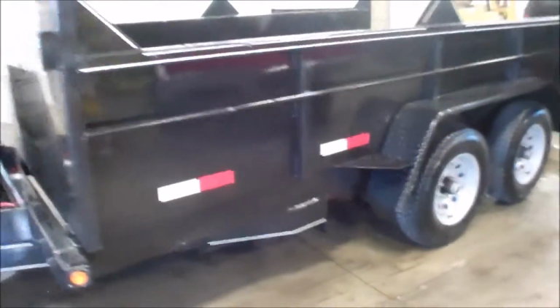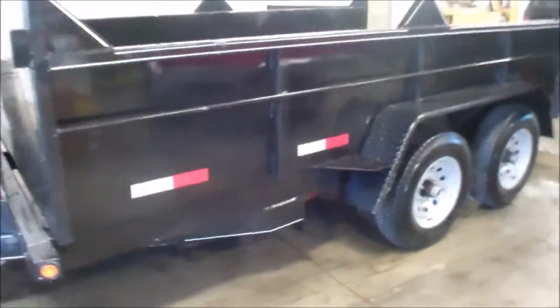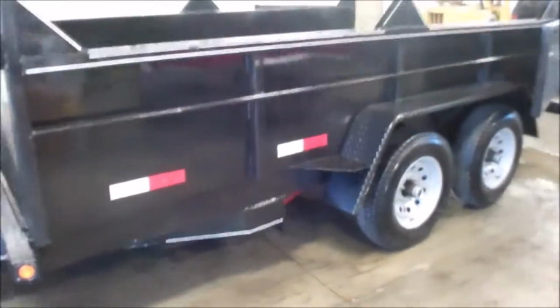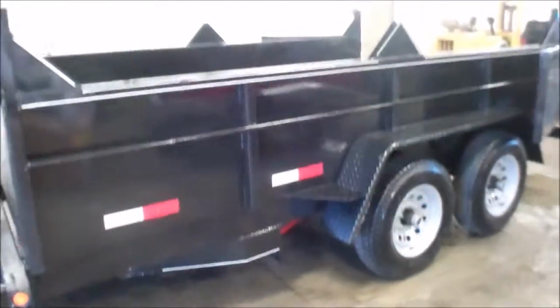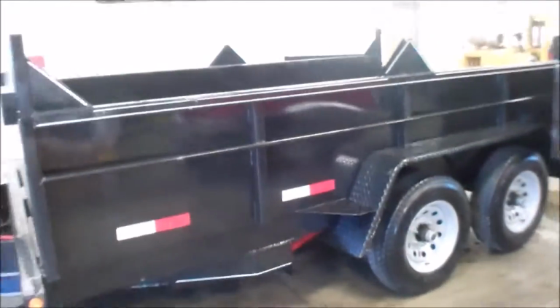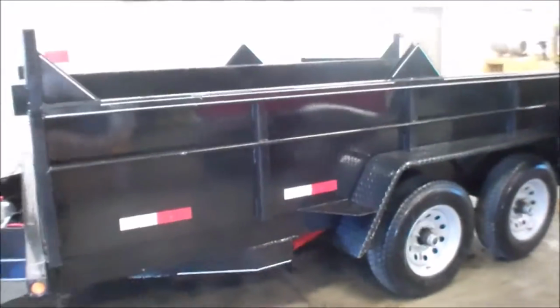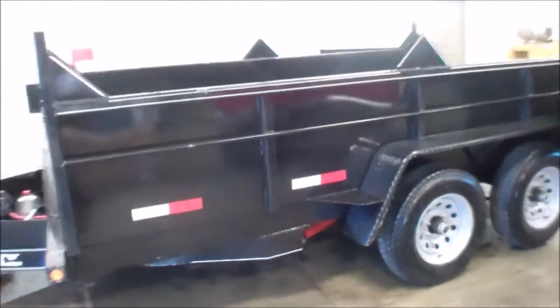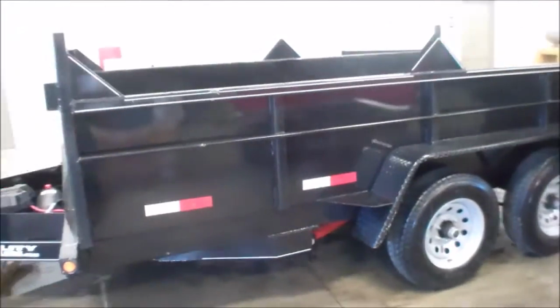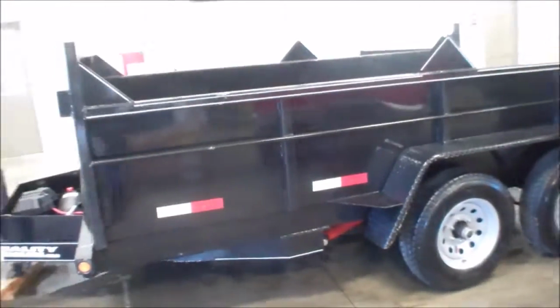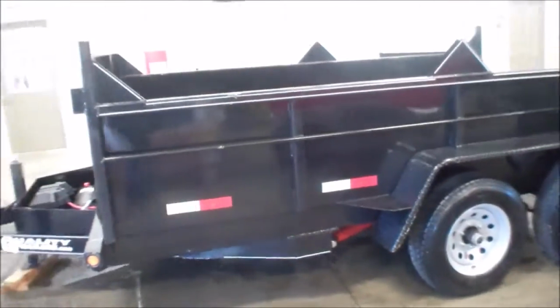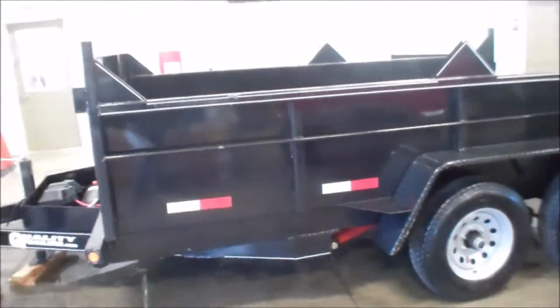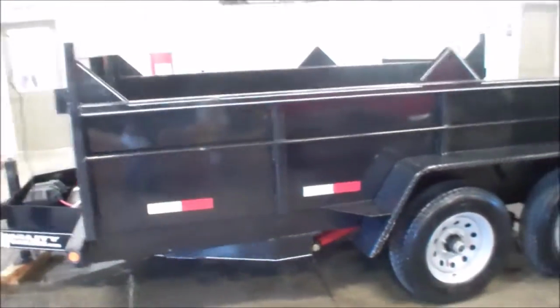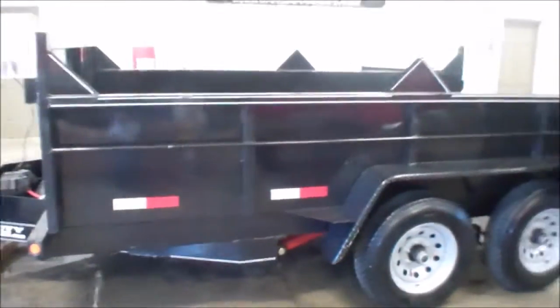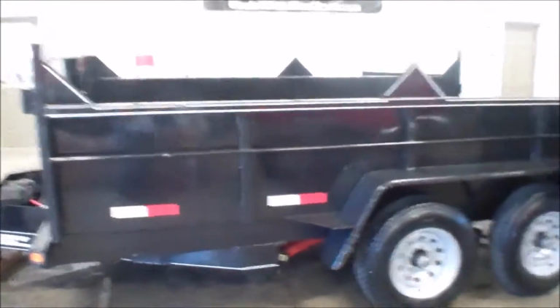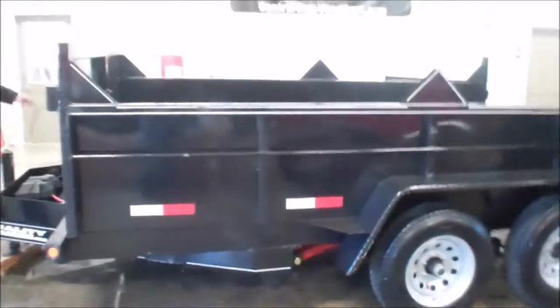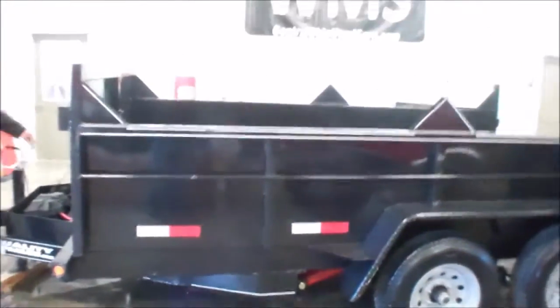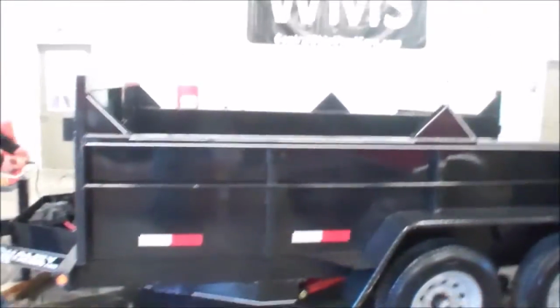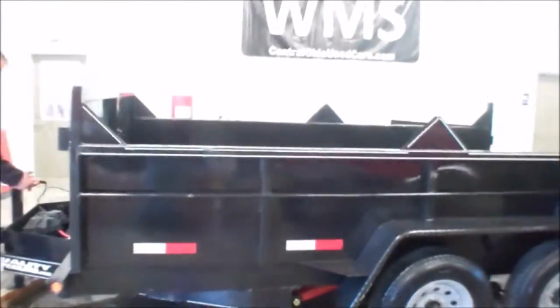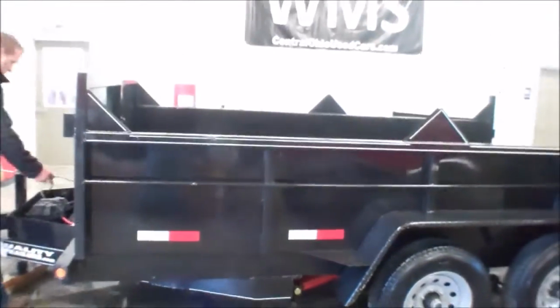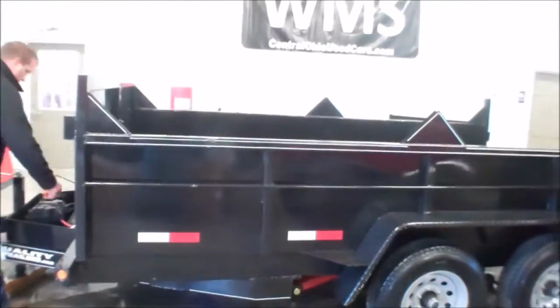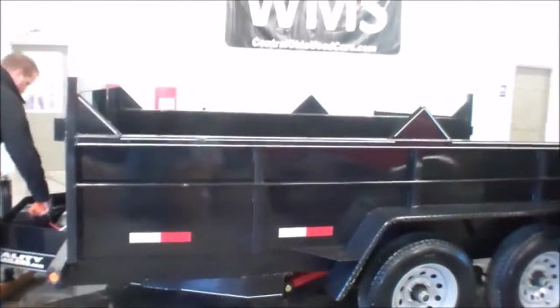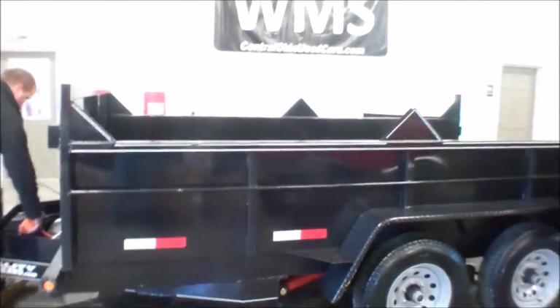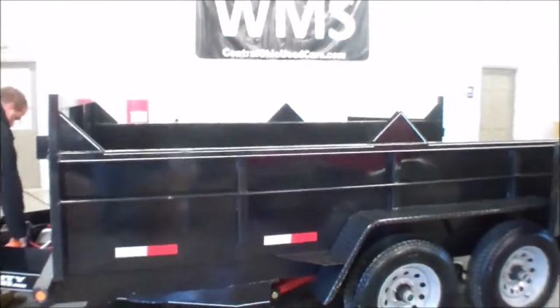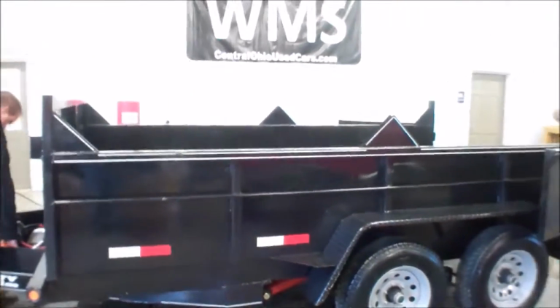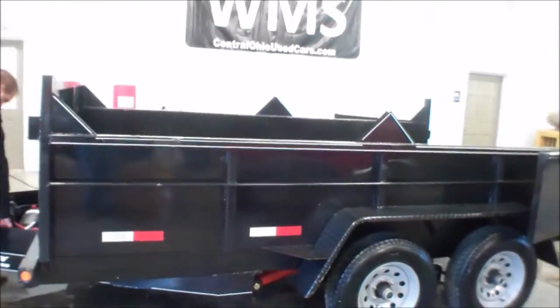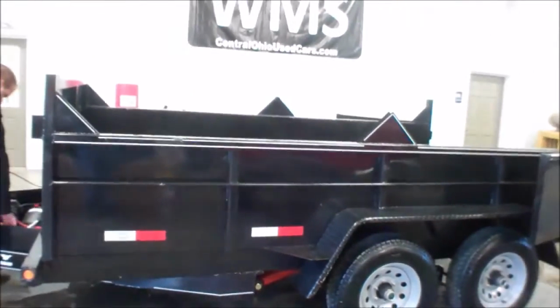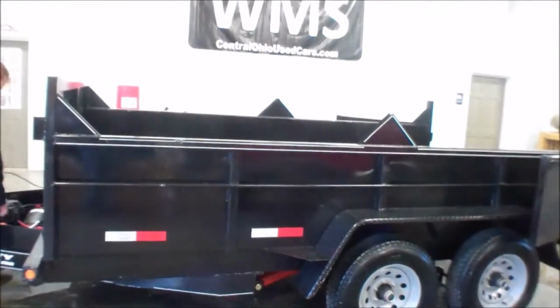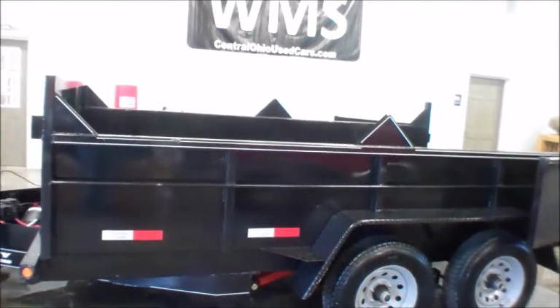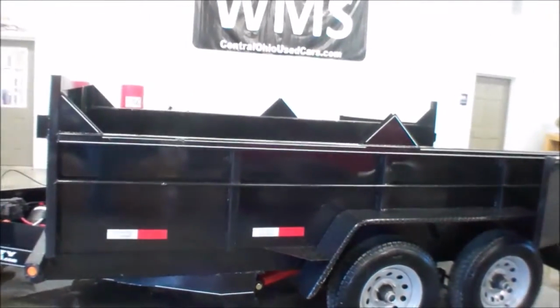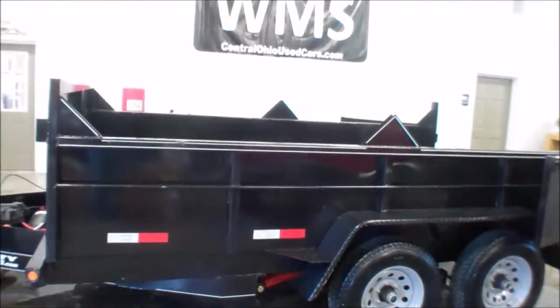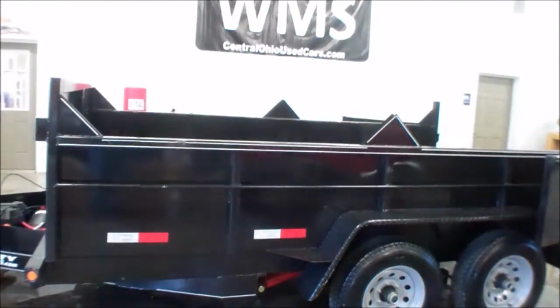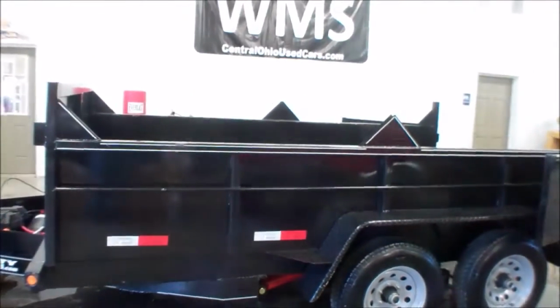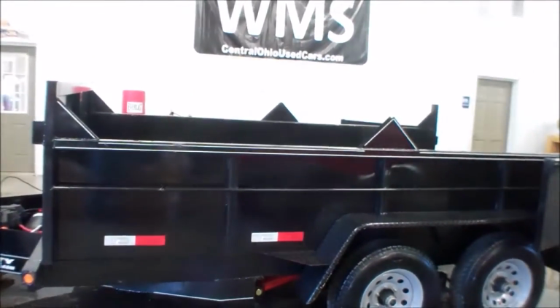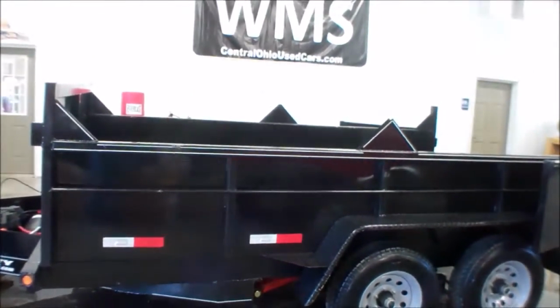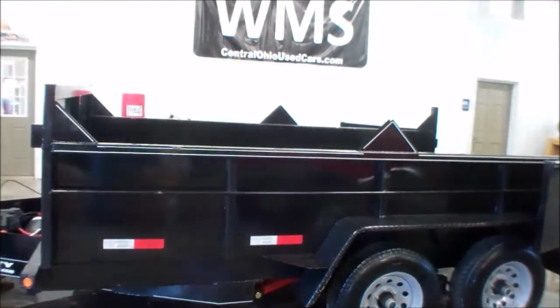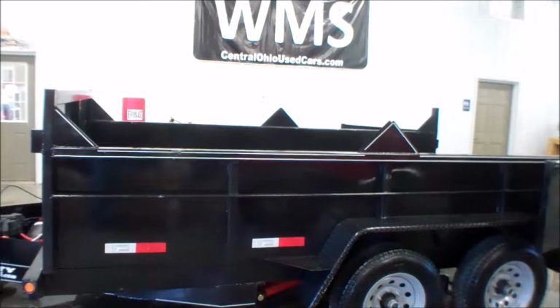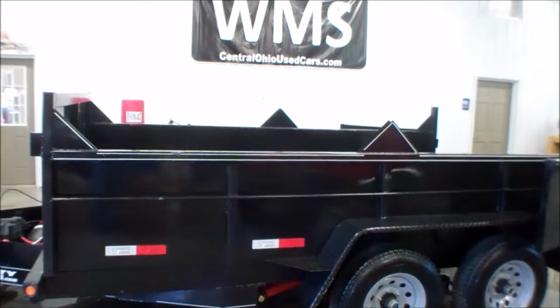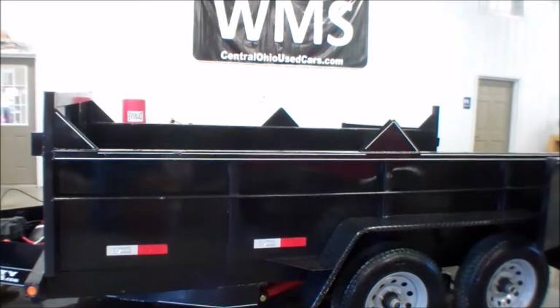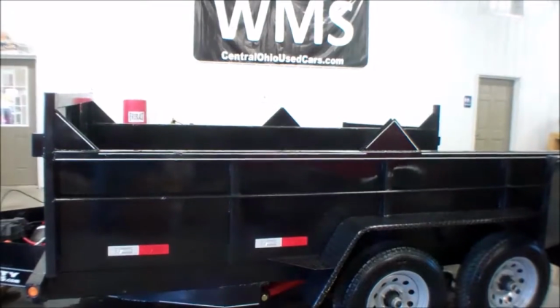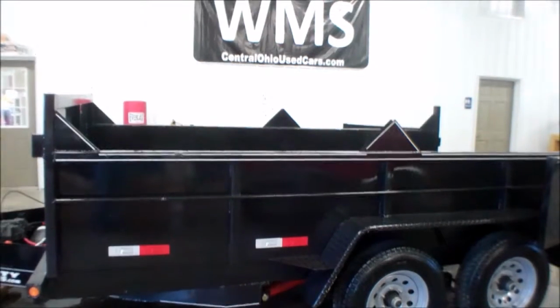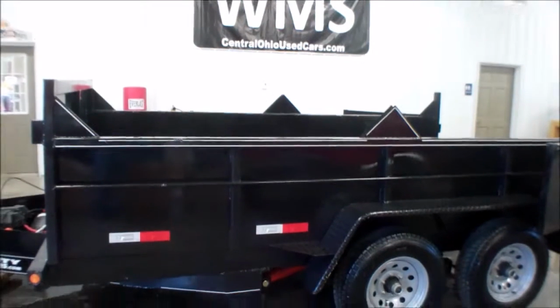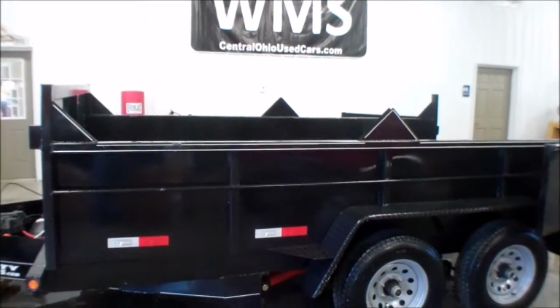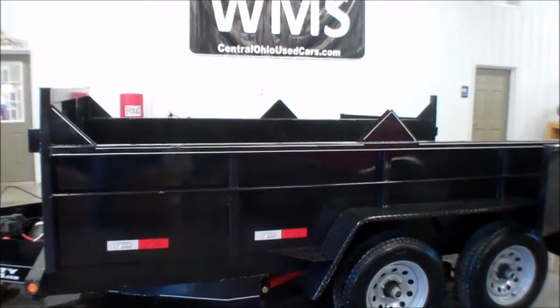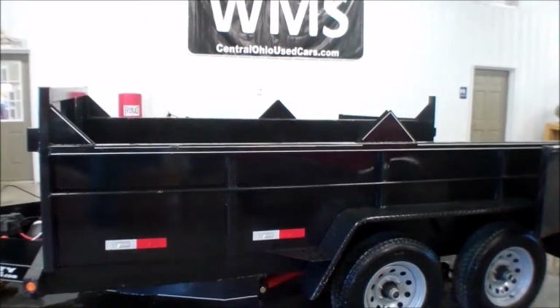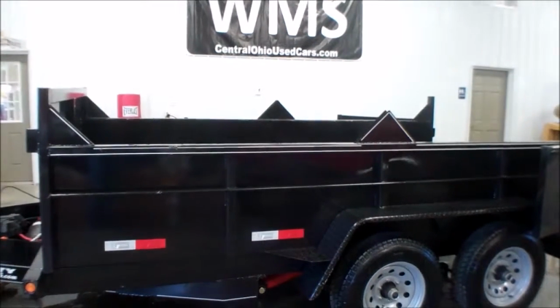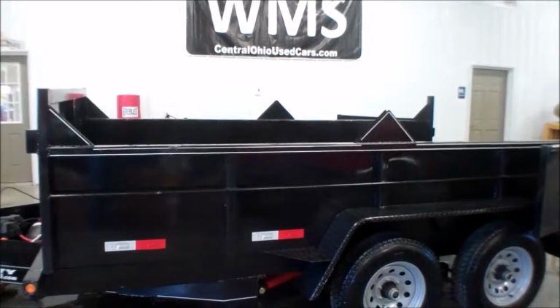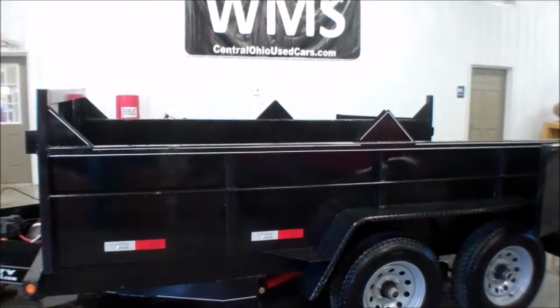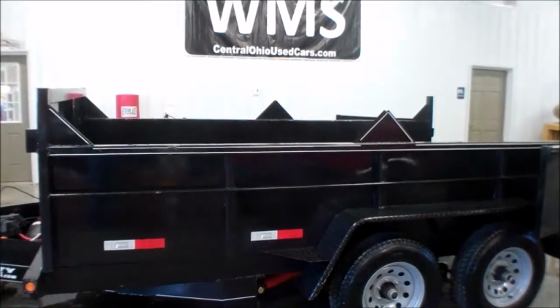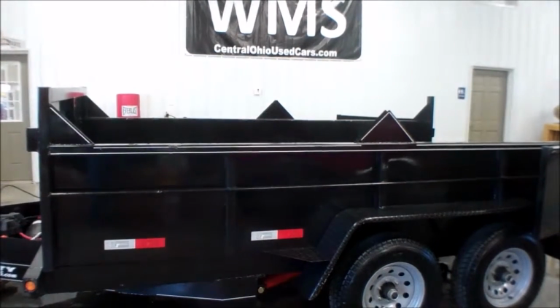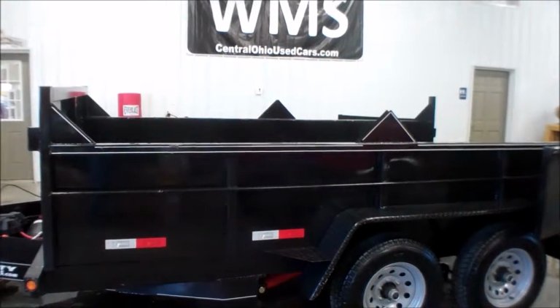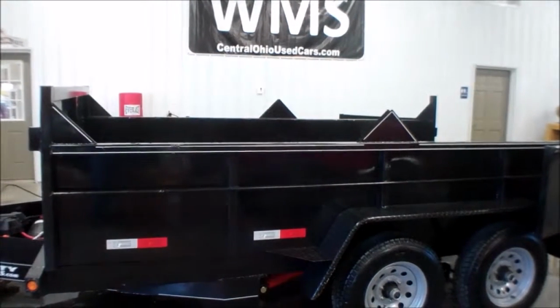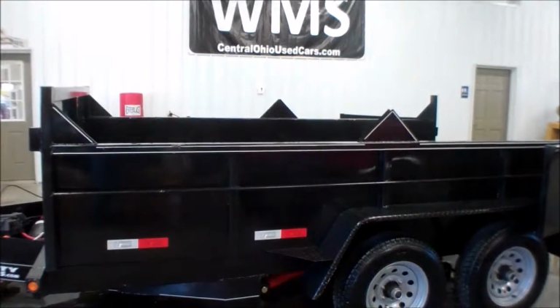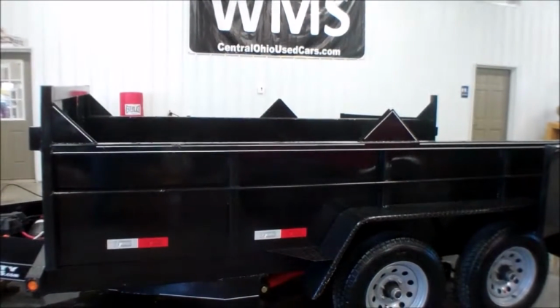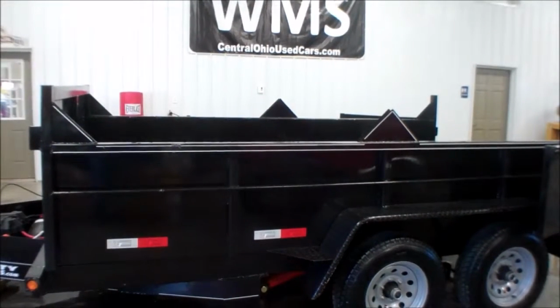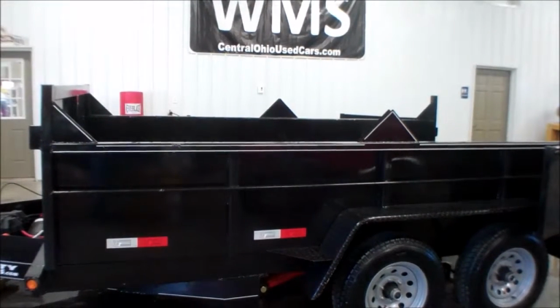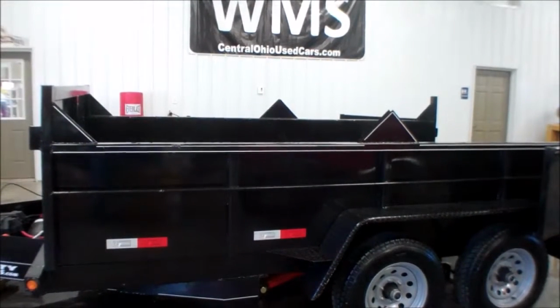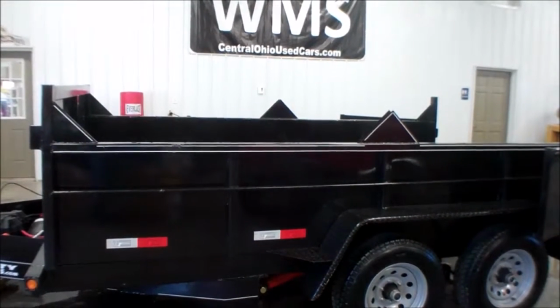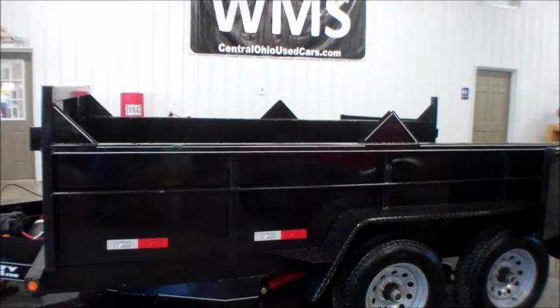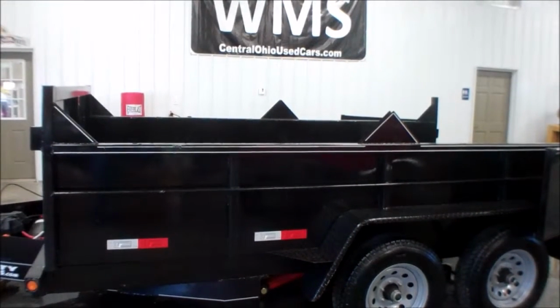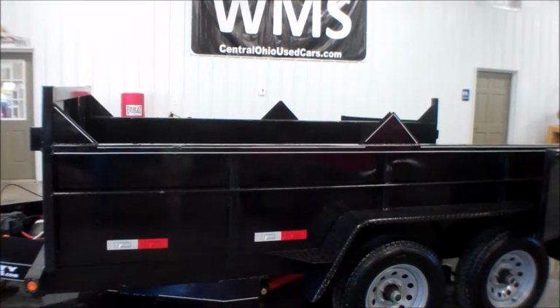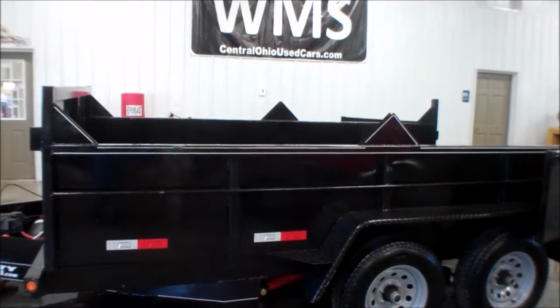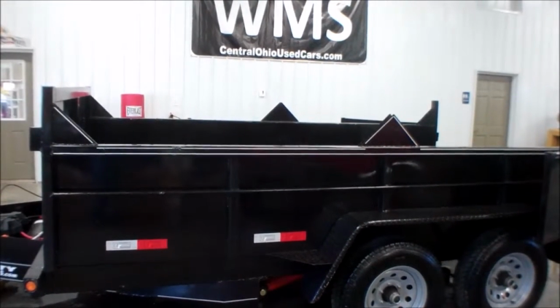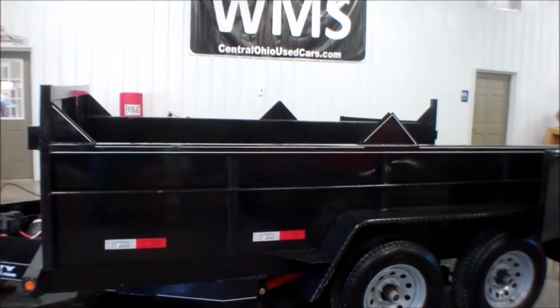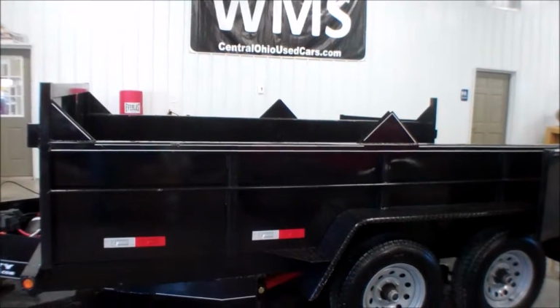Again, this is Cody here at wmsohio.com showing you a 2015 General low profile dump trailer.